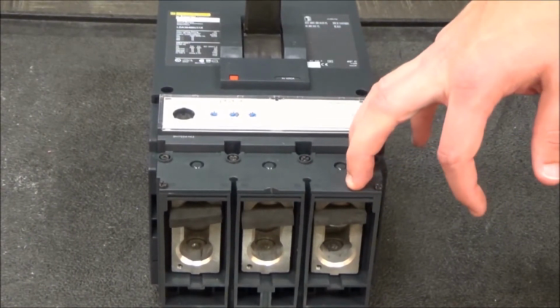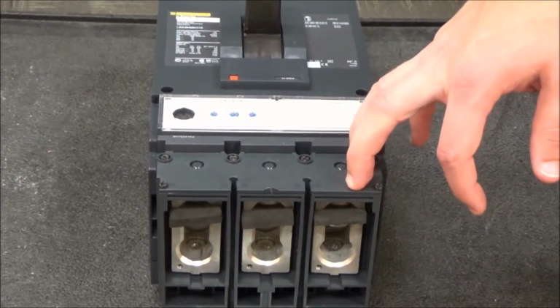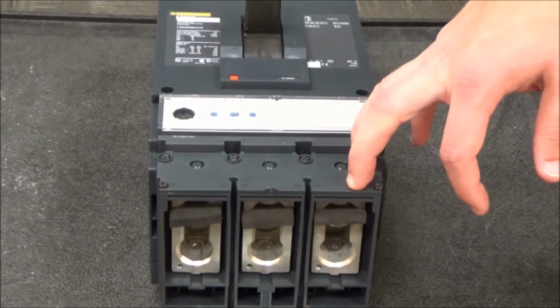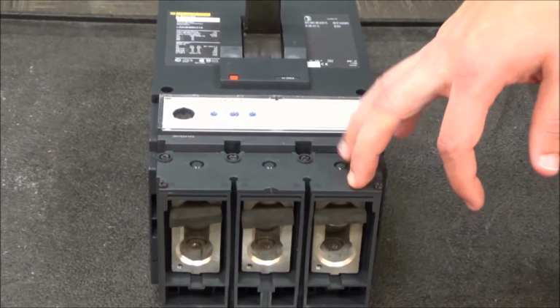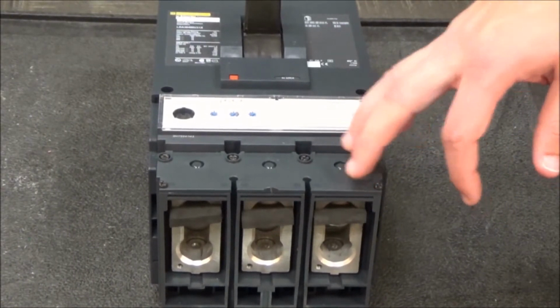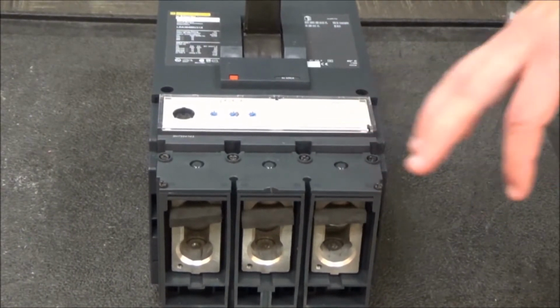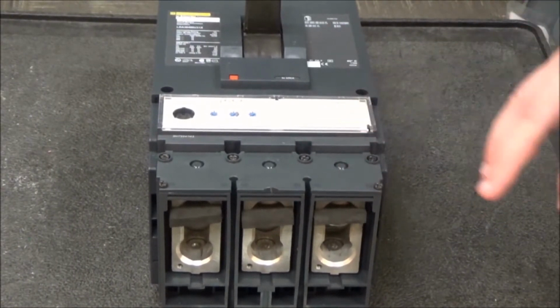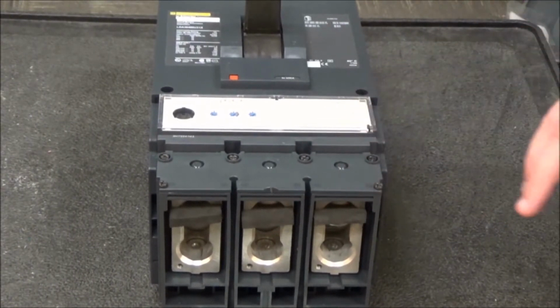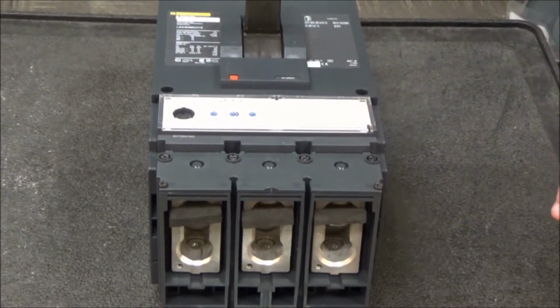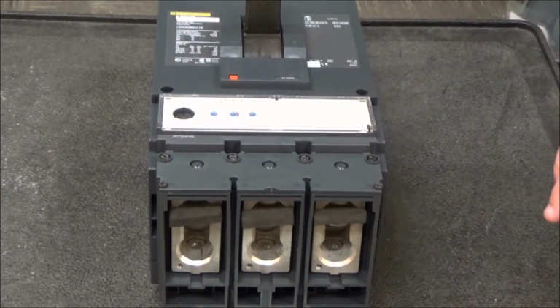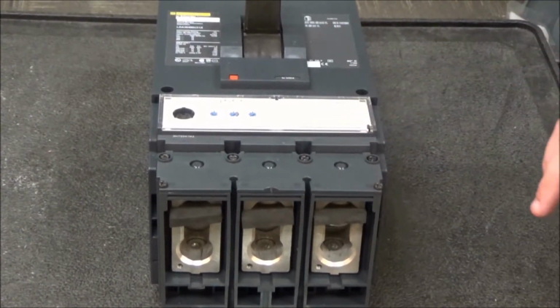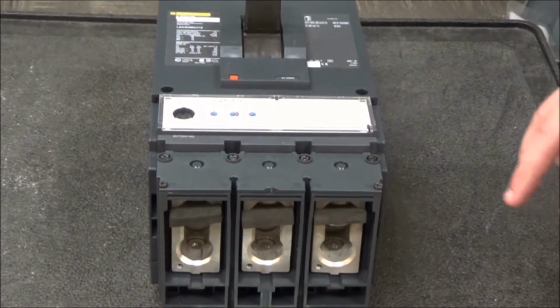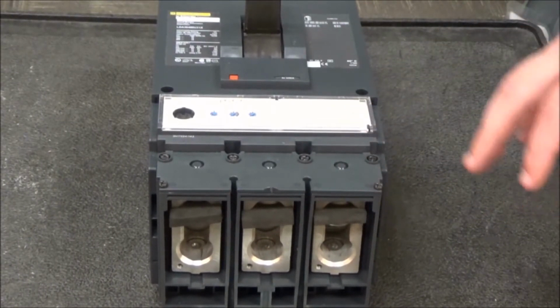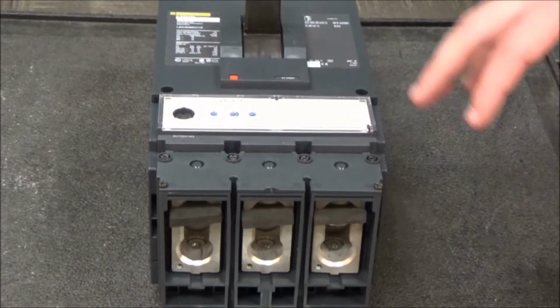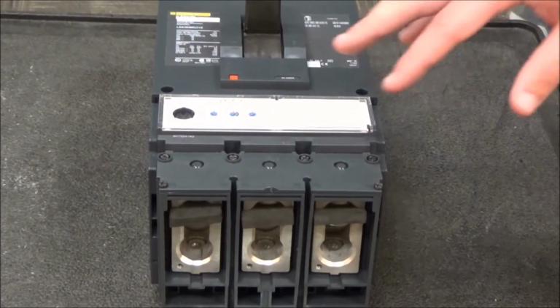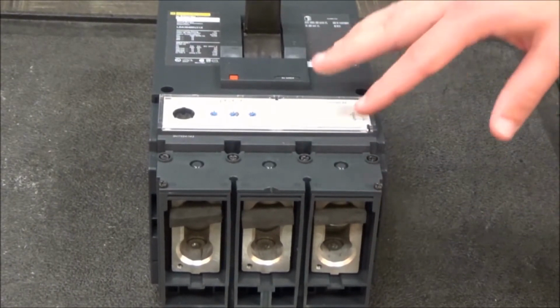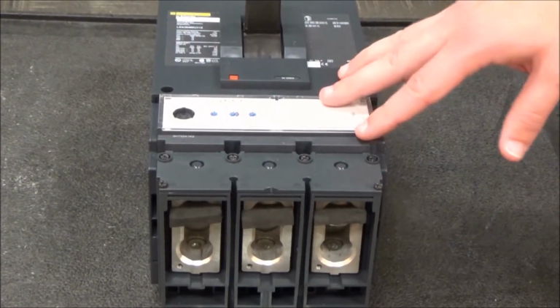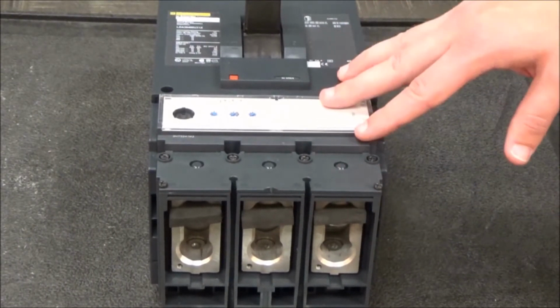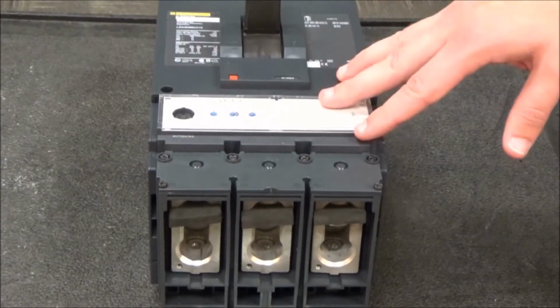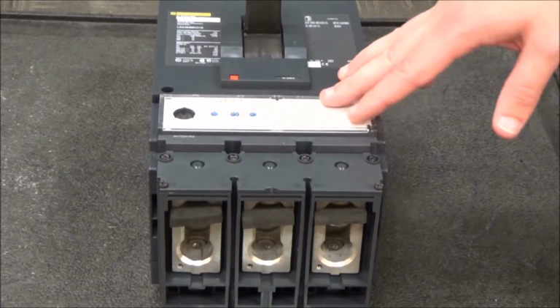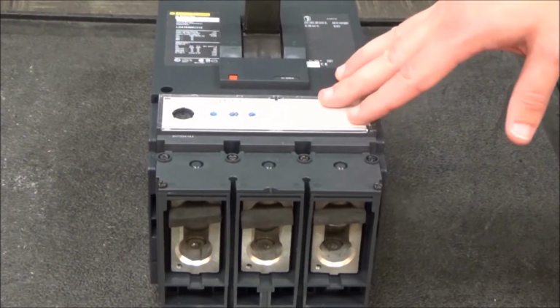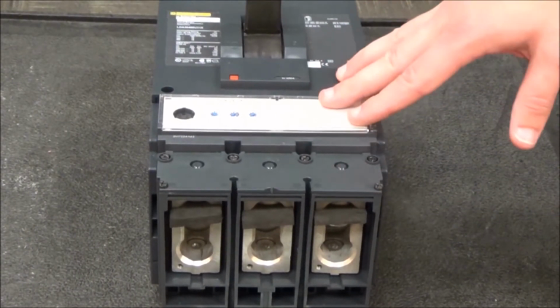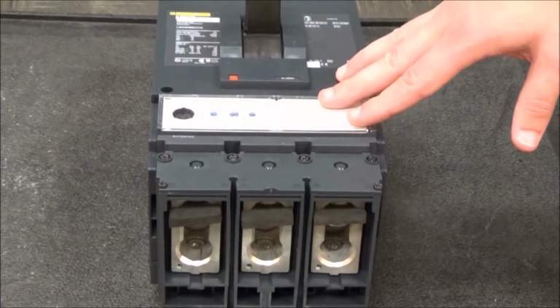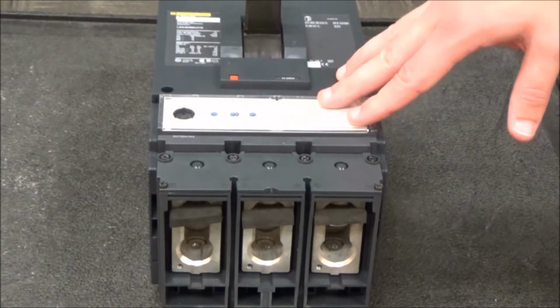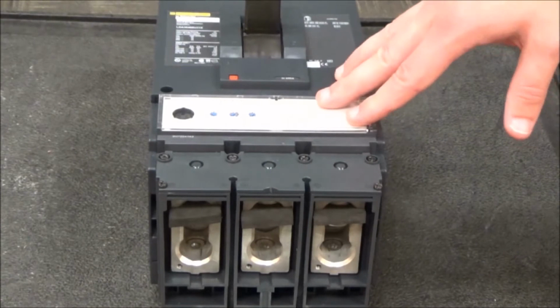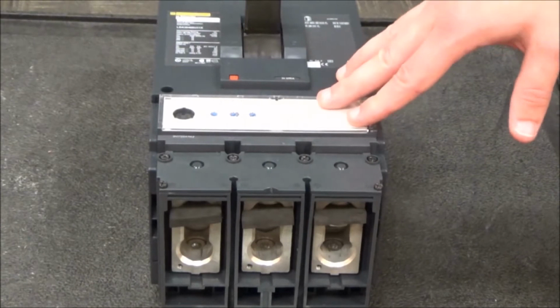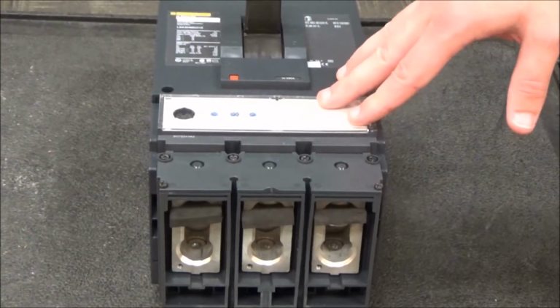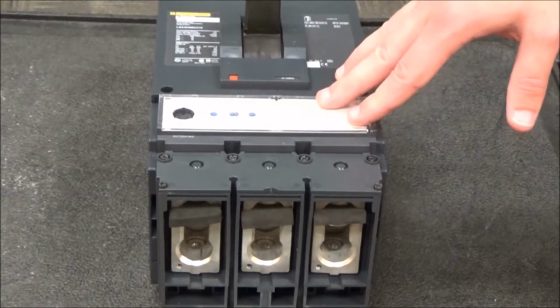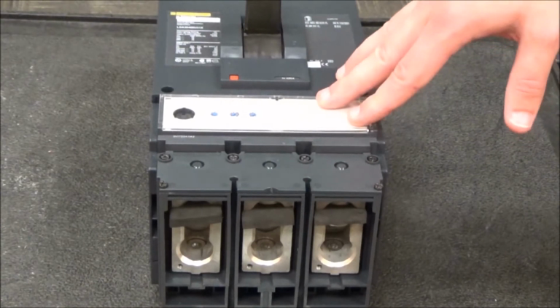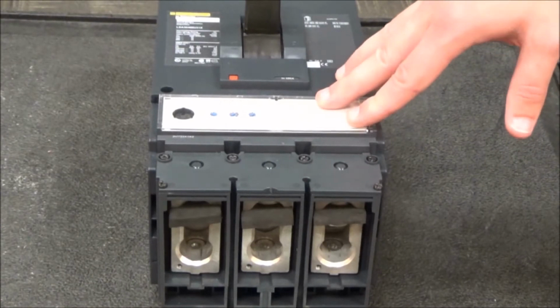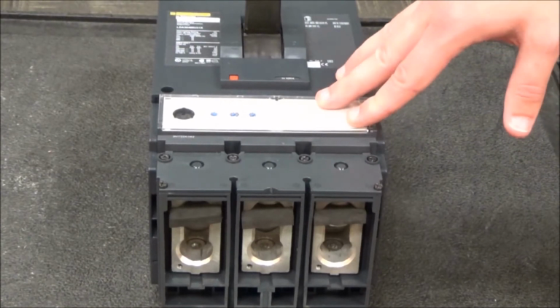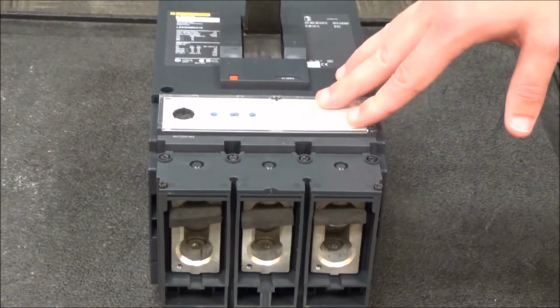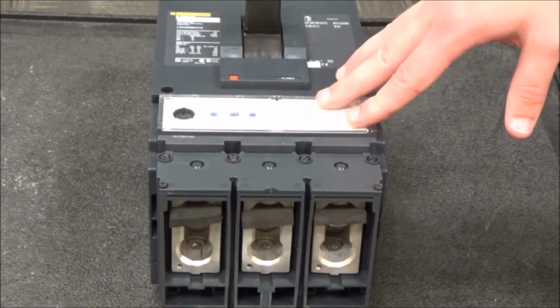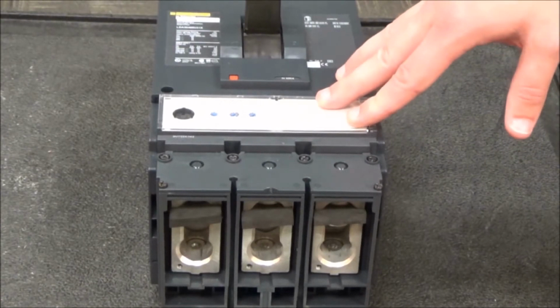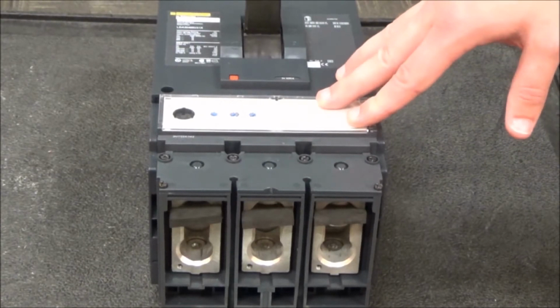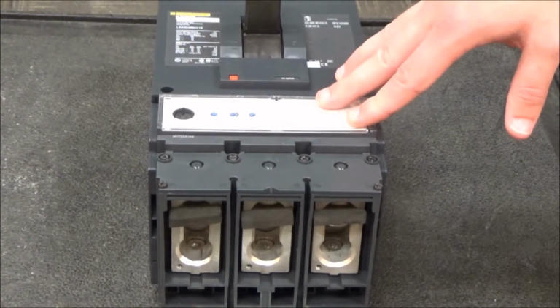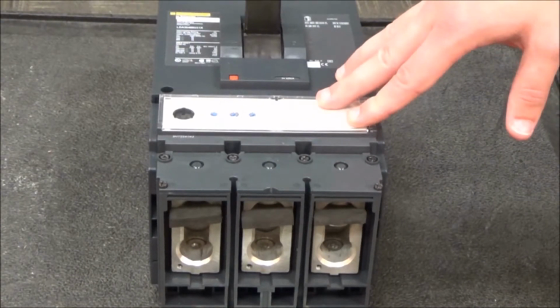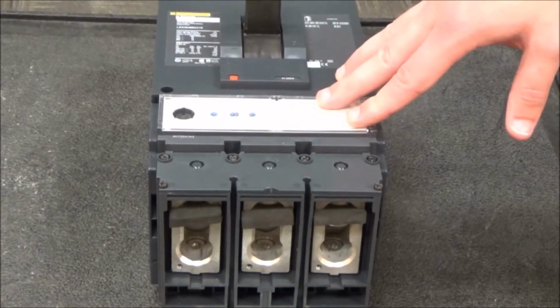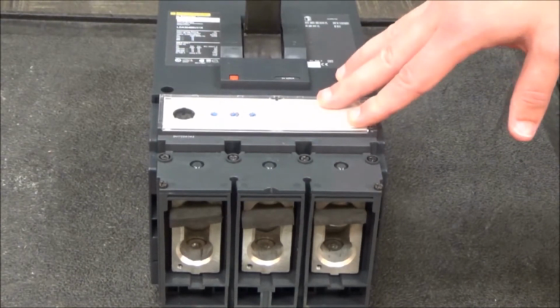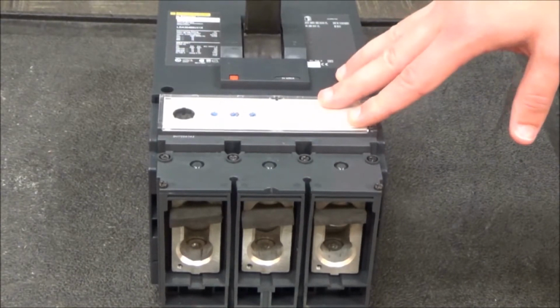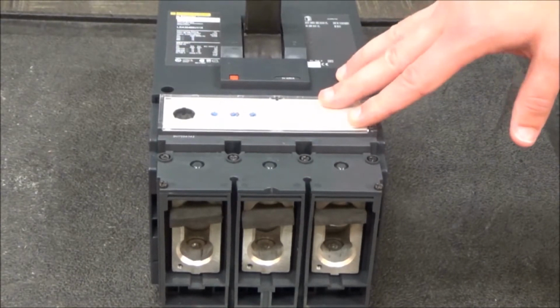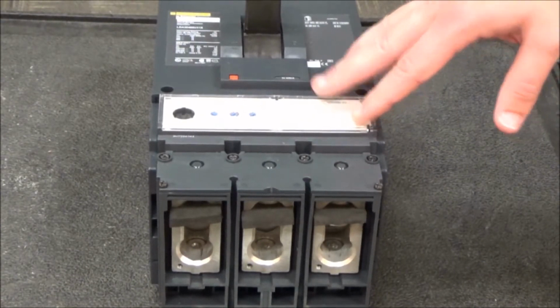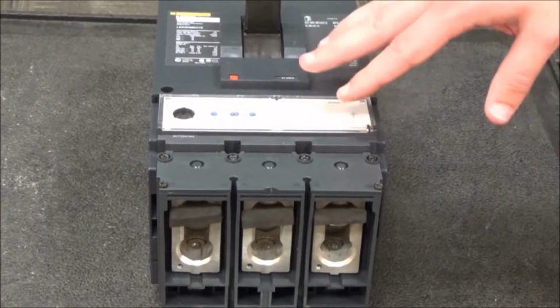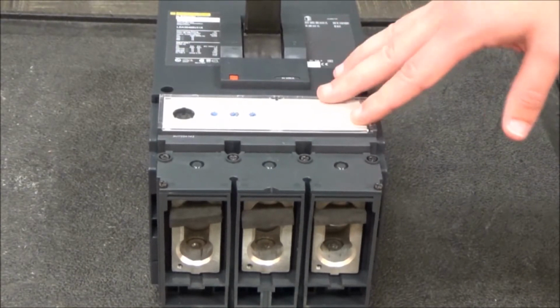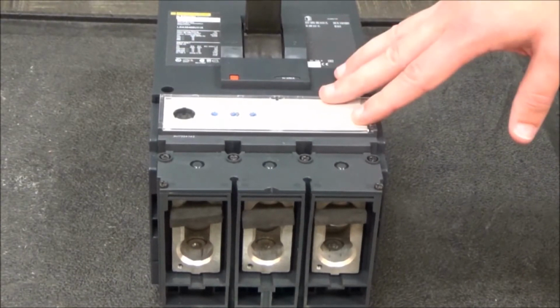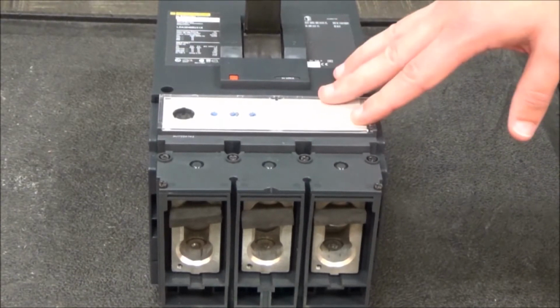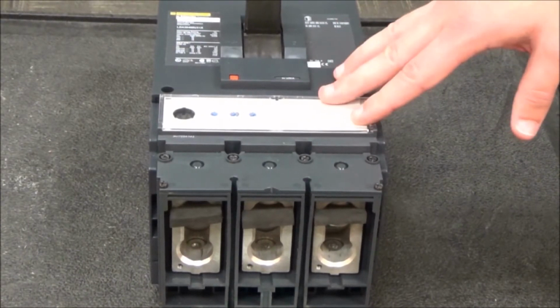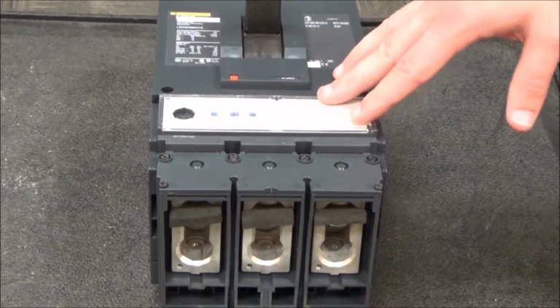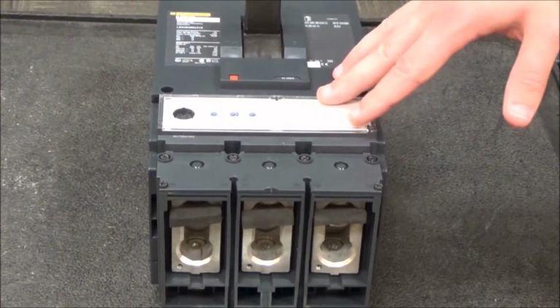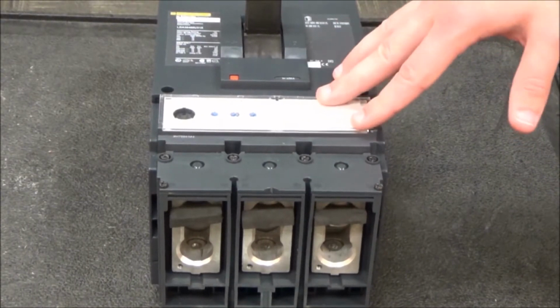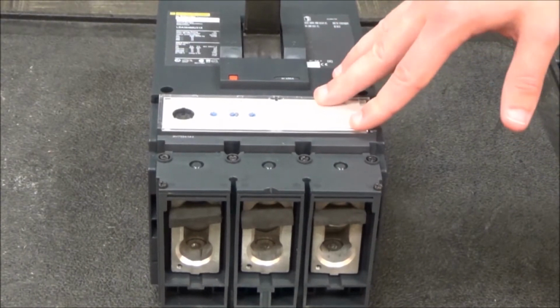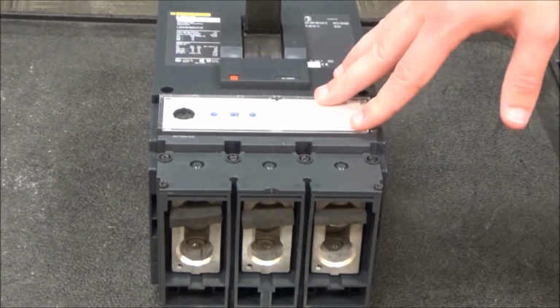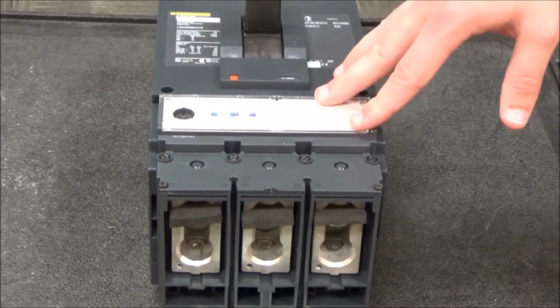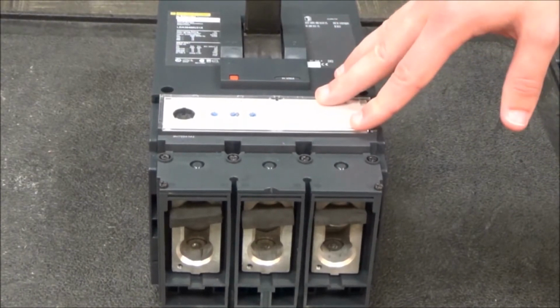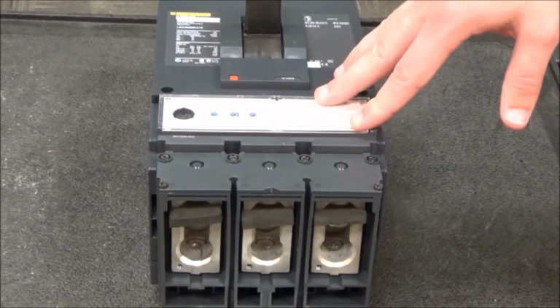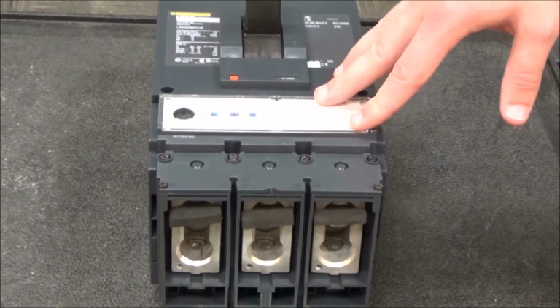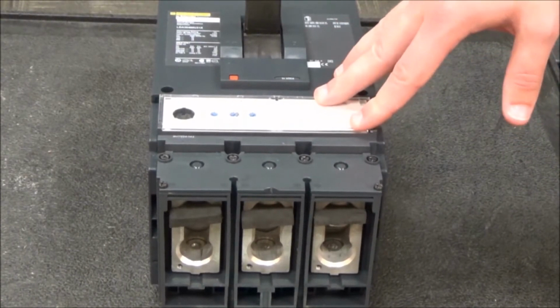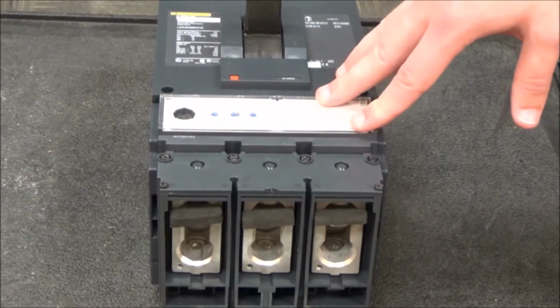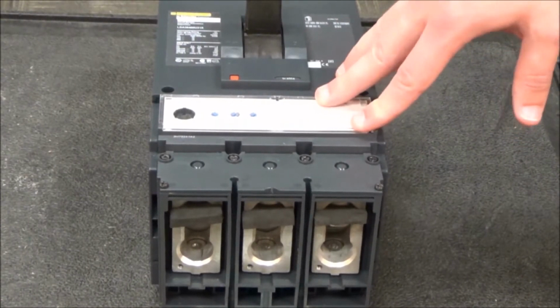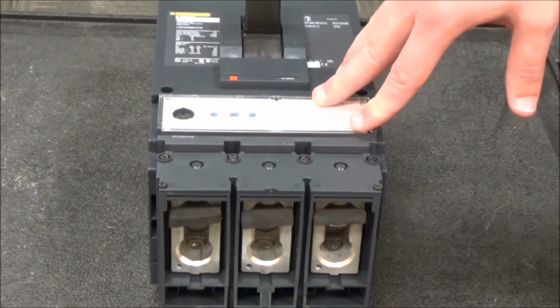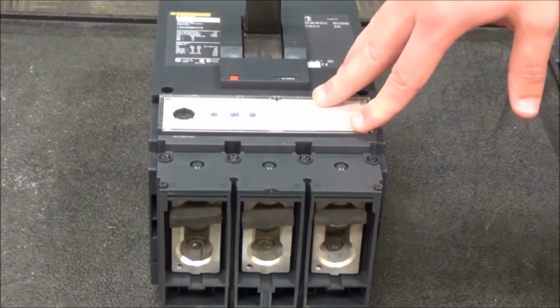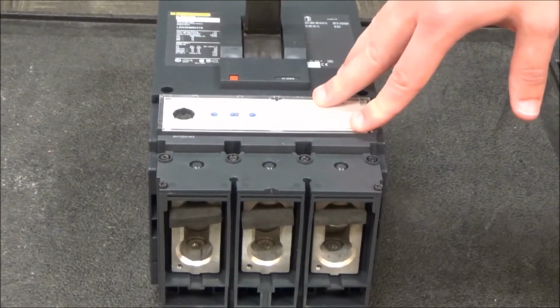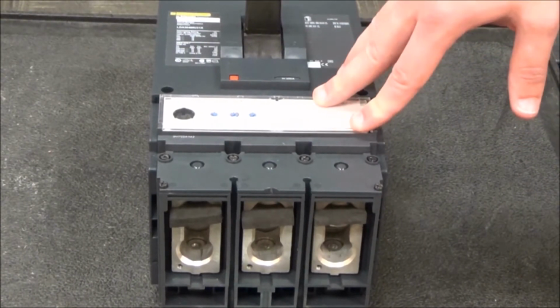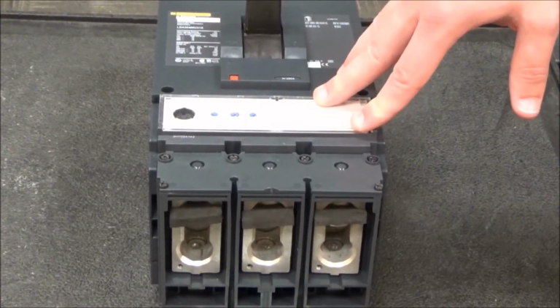Before working on the equipment, always make sure that both the breaker and panel are de-energized.